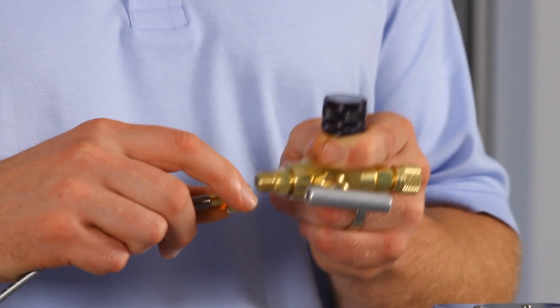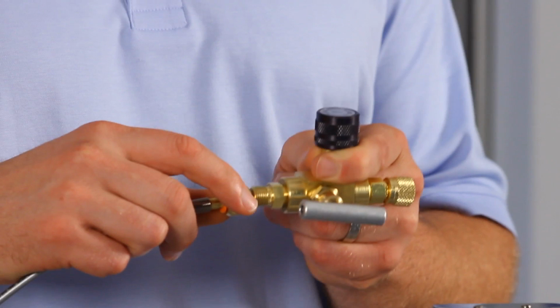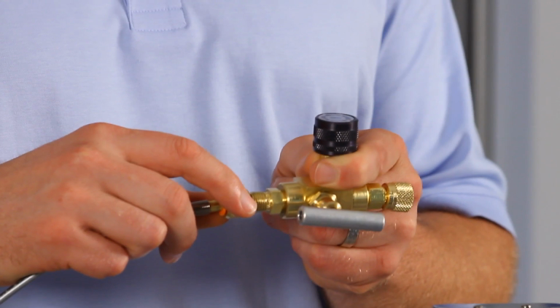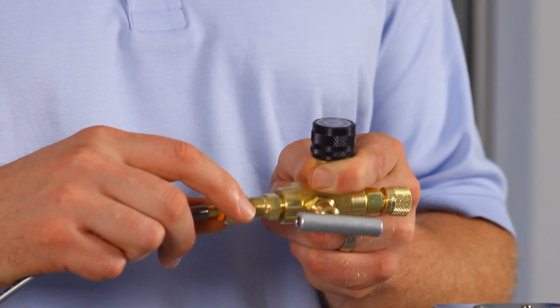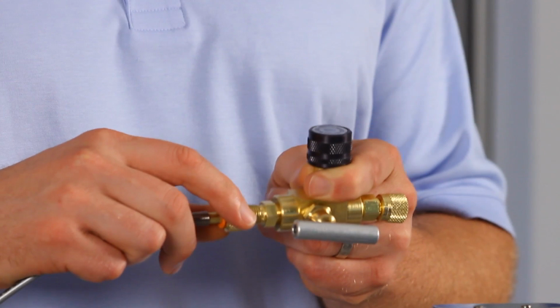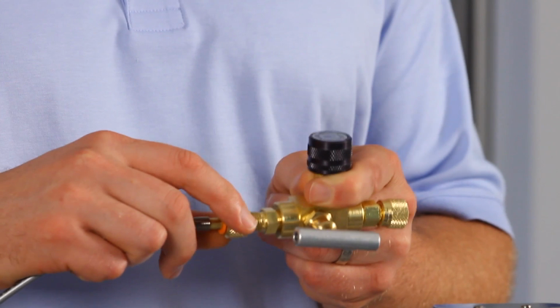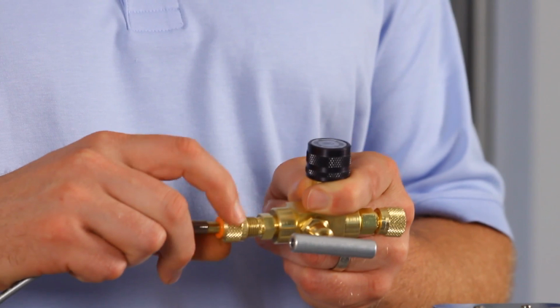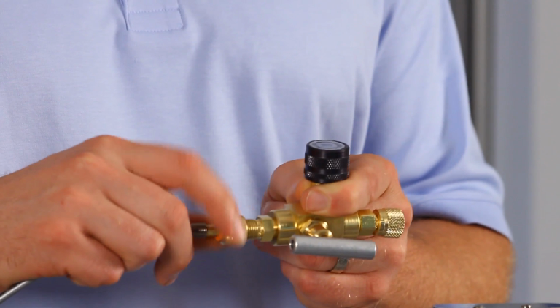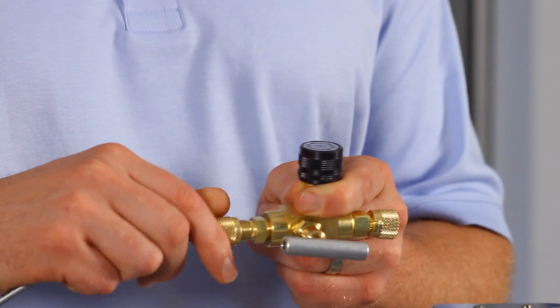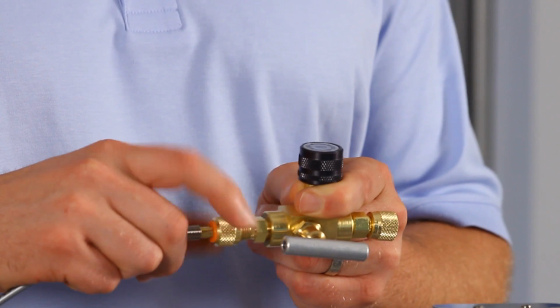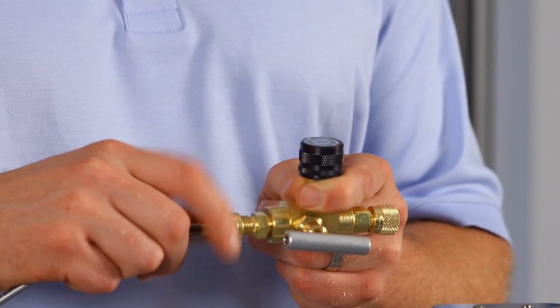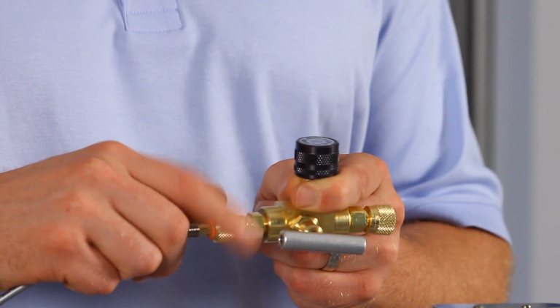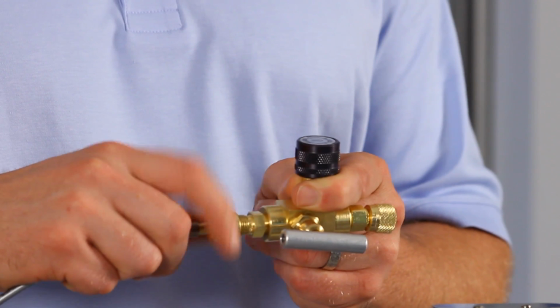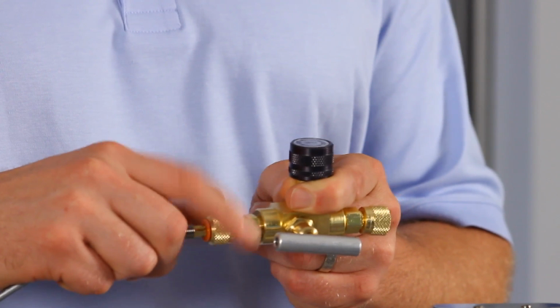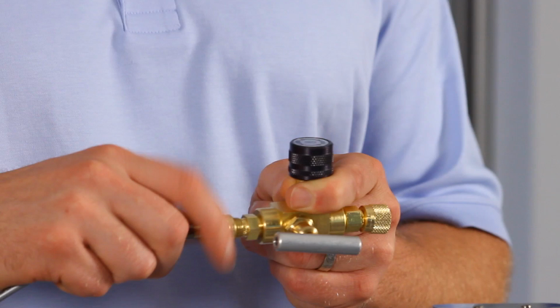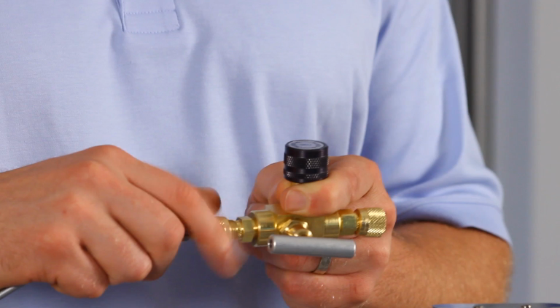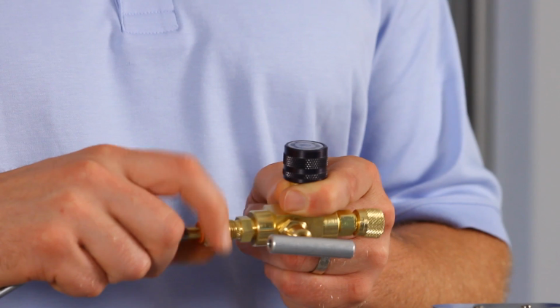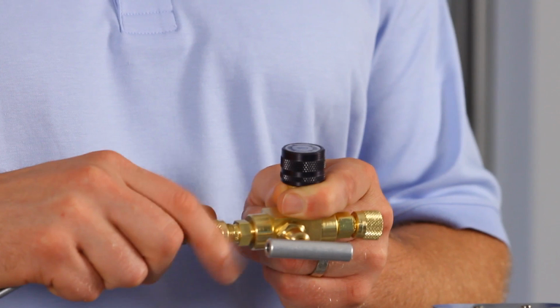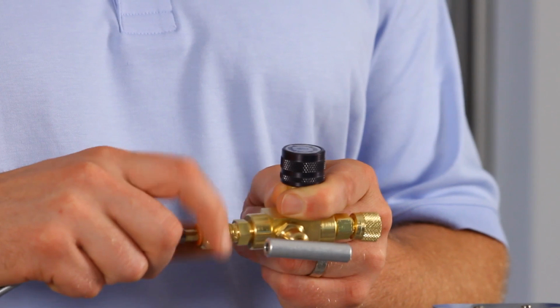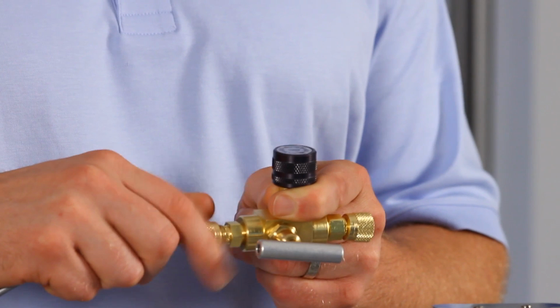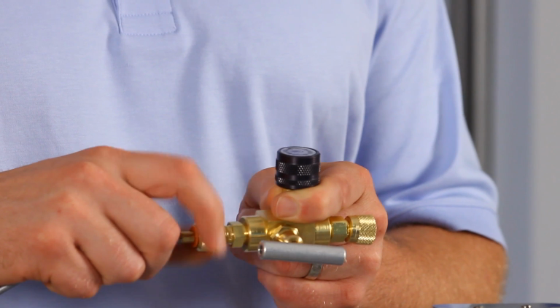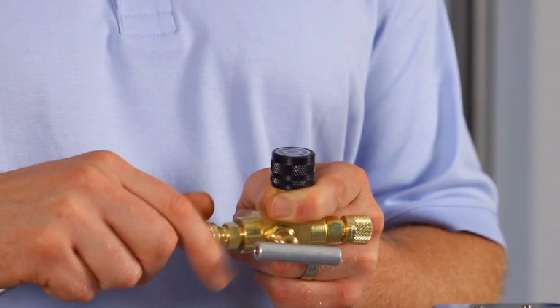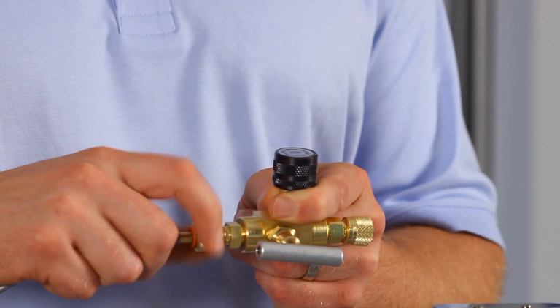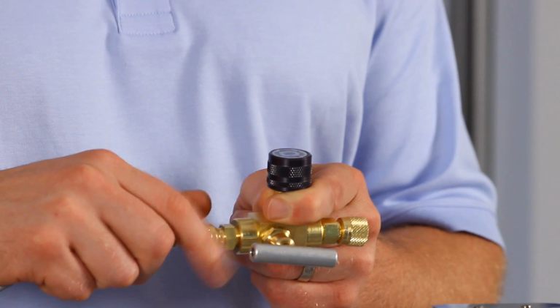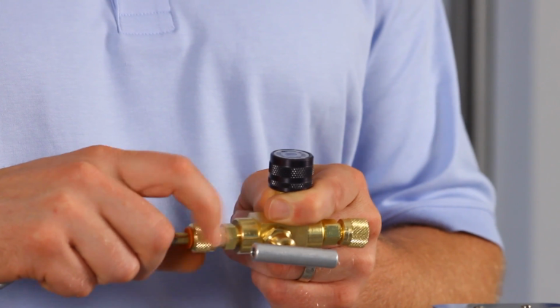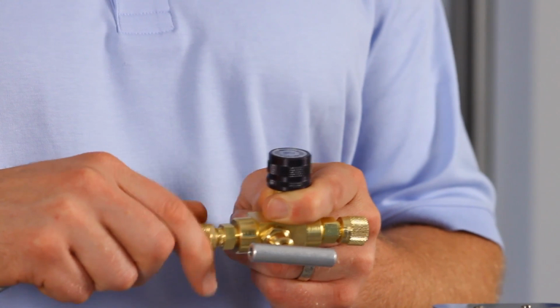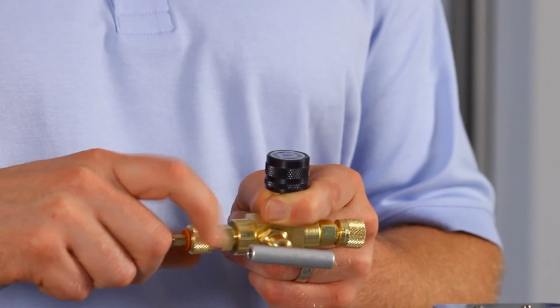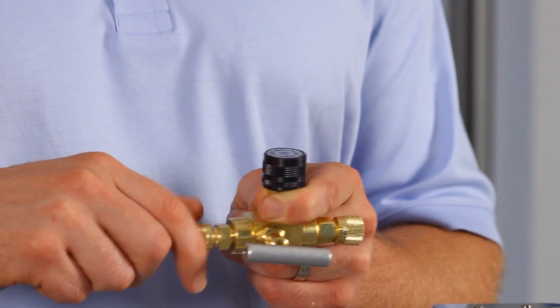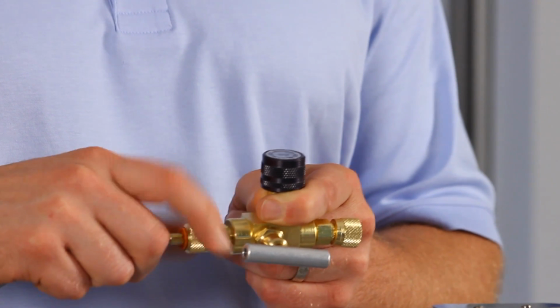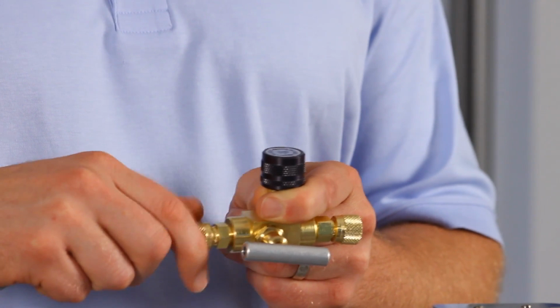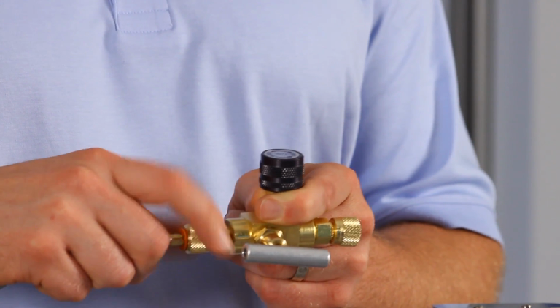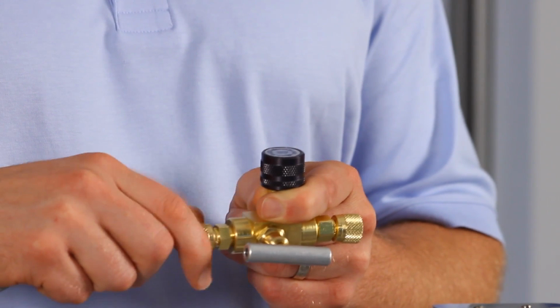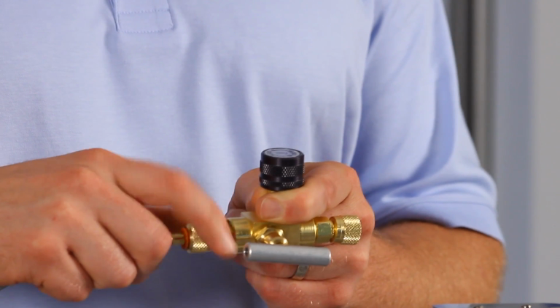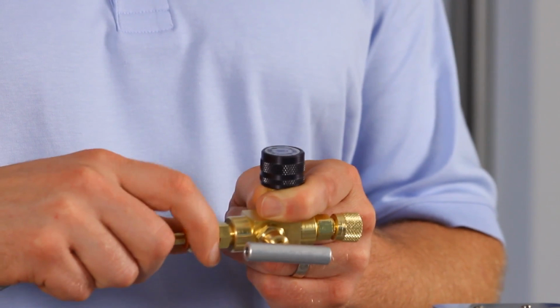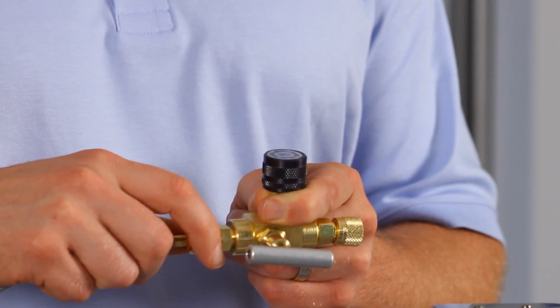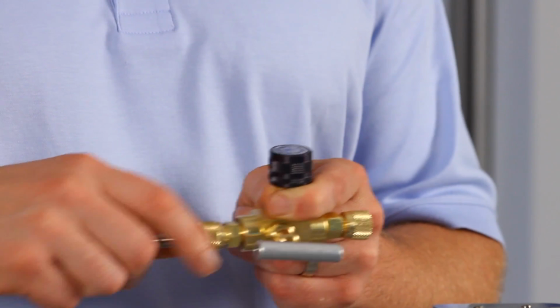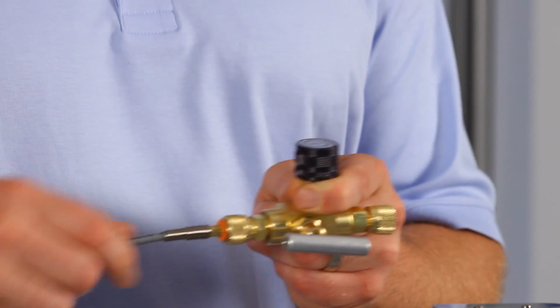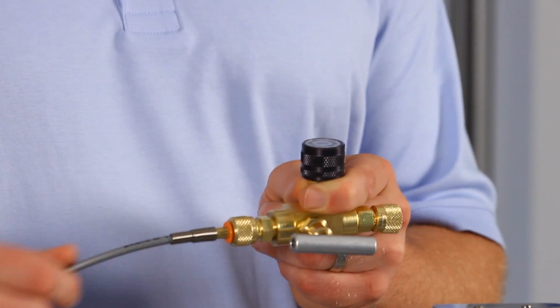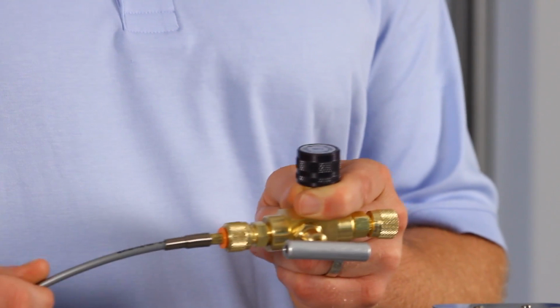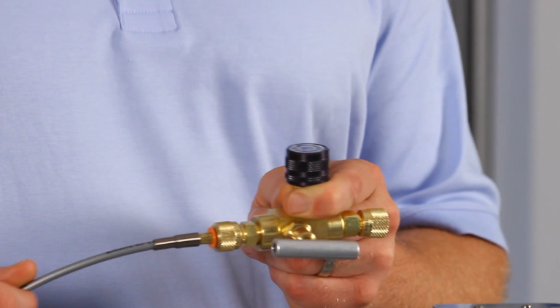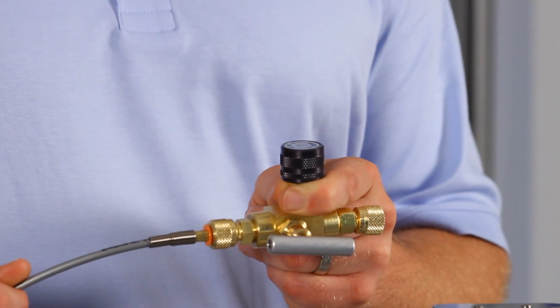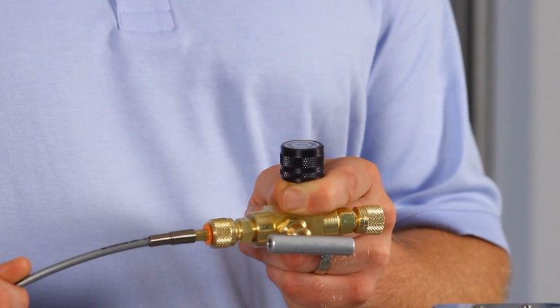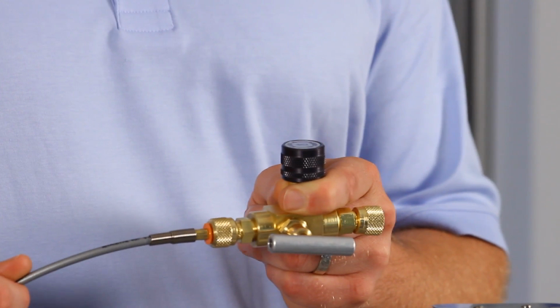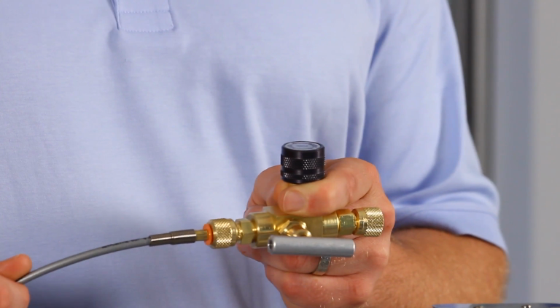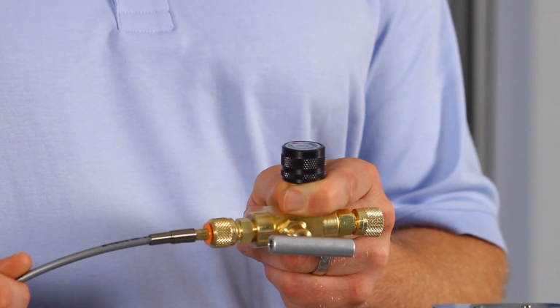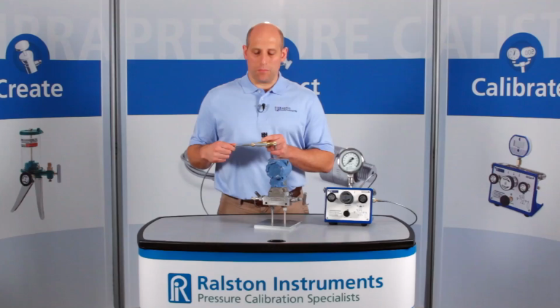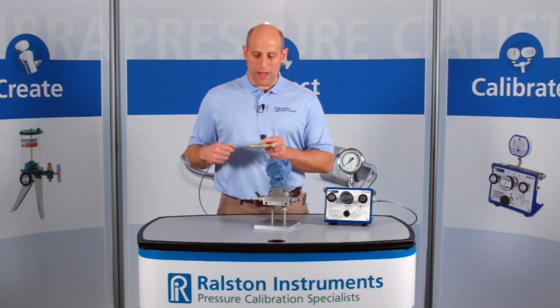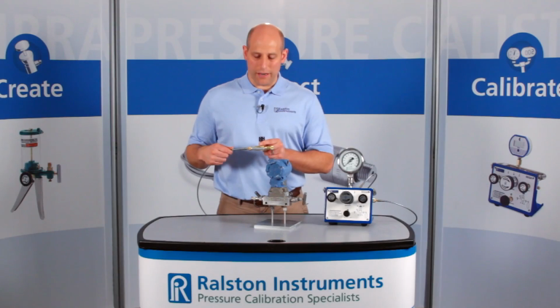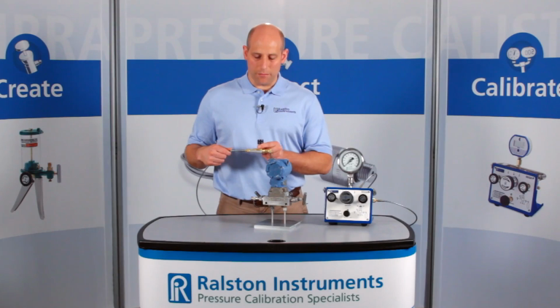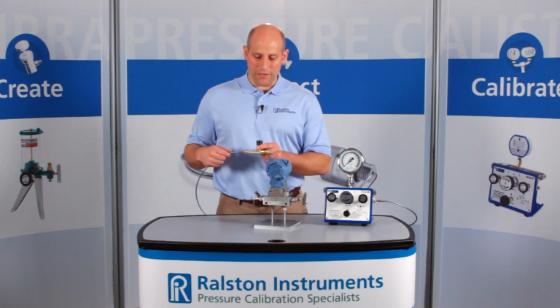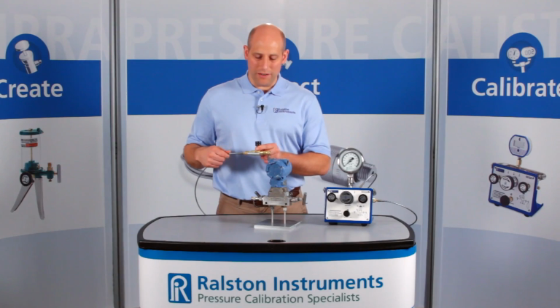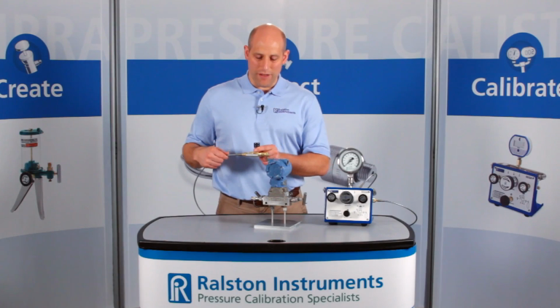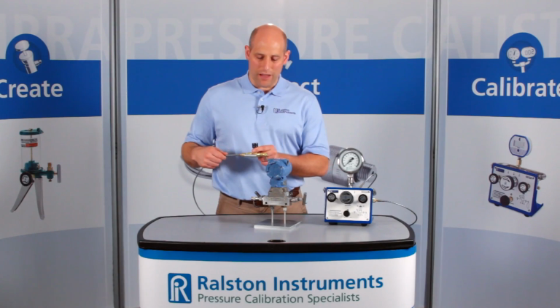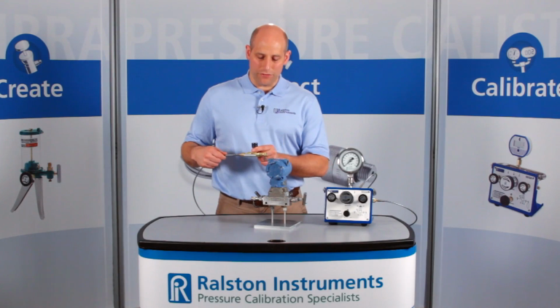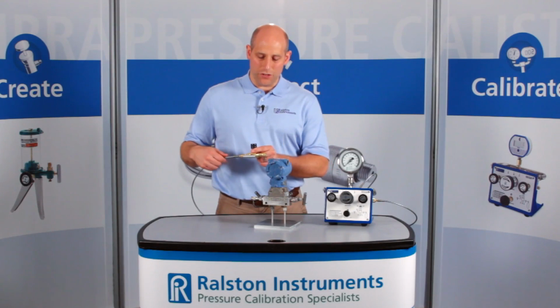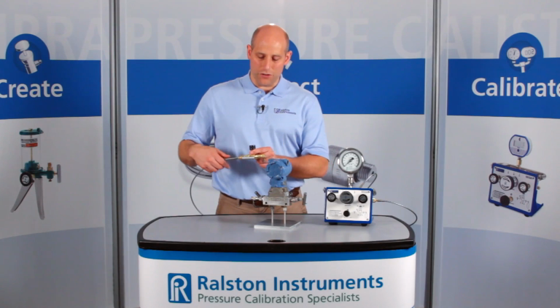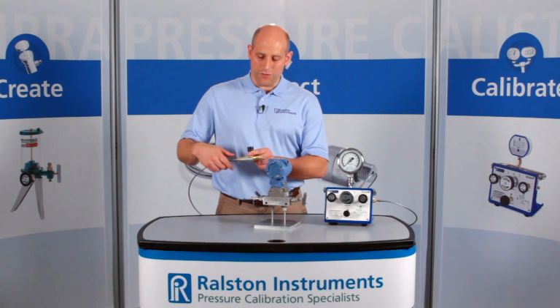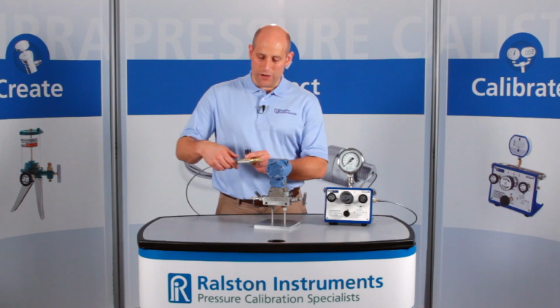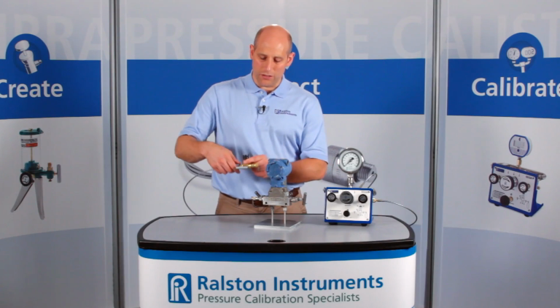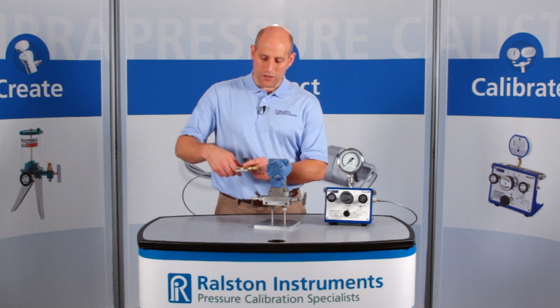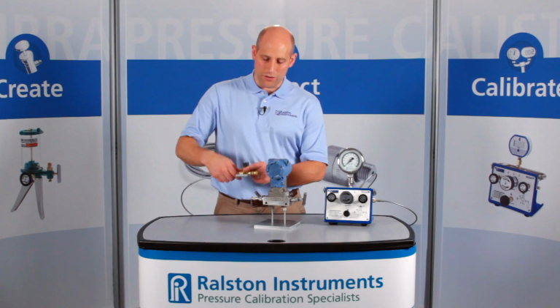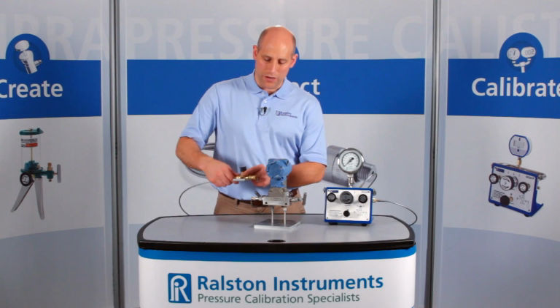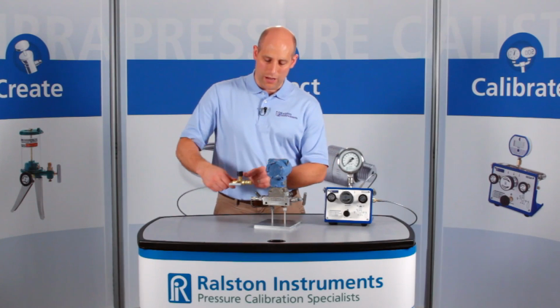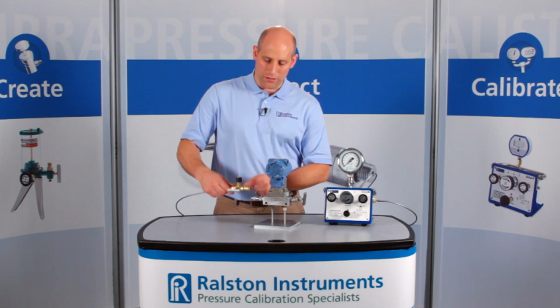Just connect the block and bleed valve to the quick test hose on your pressure source. Then connect the block and bleed valve to your device under test.